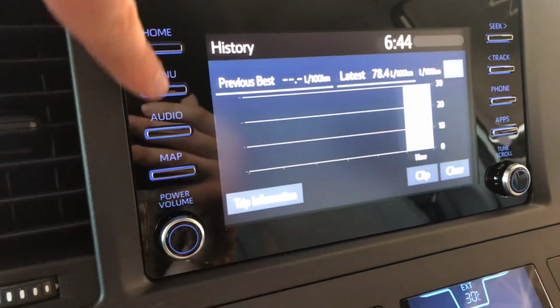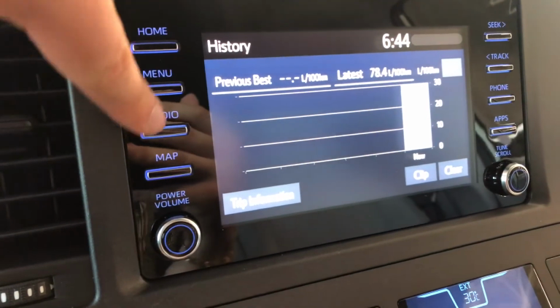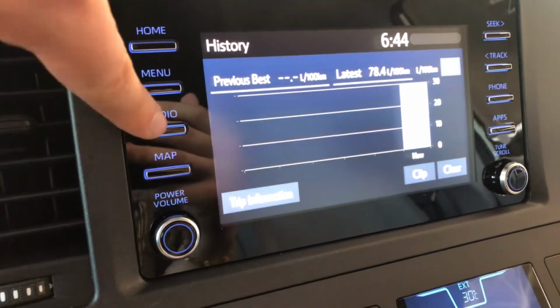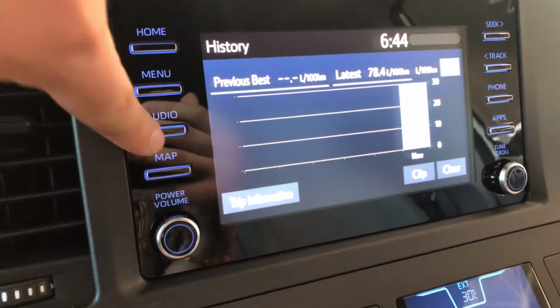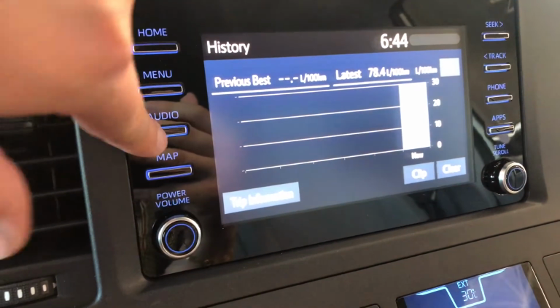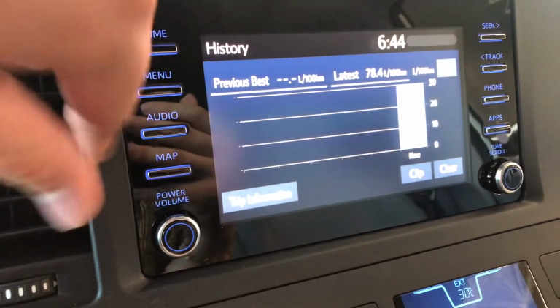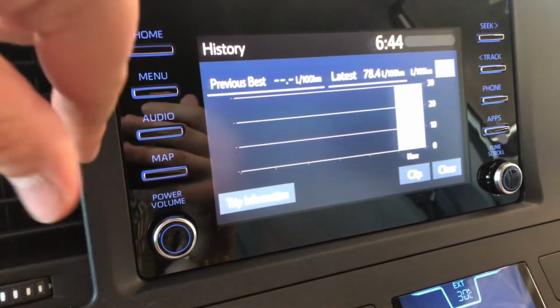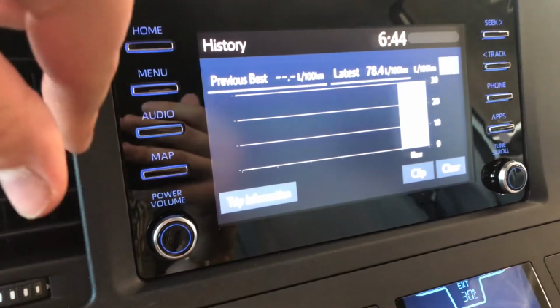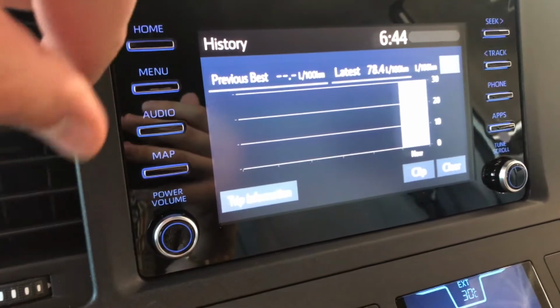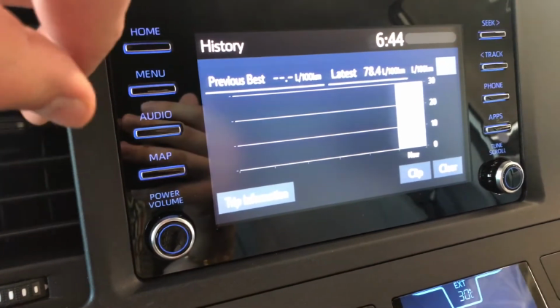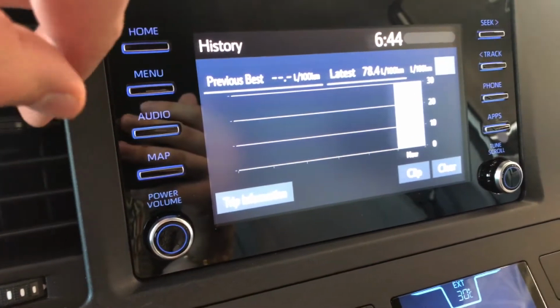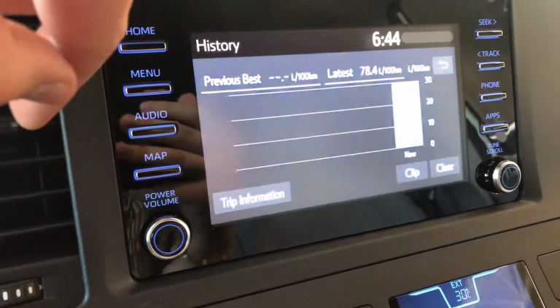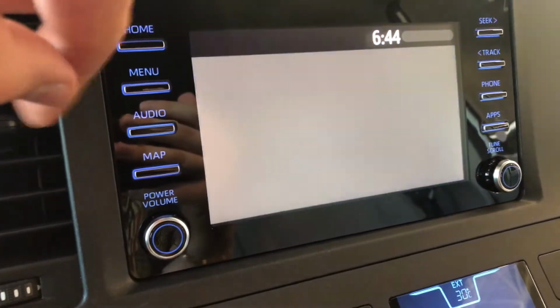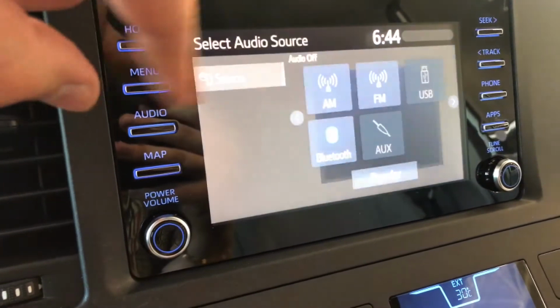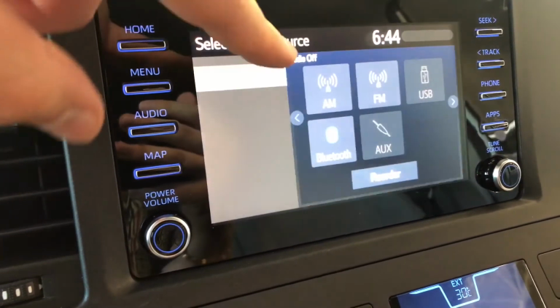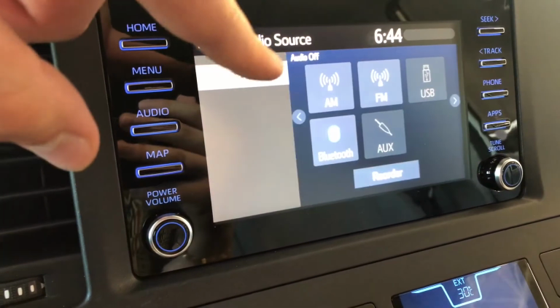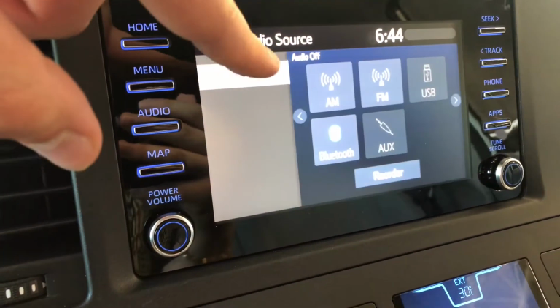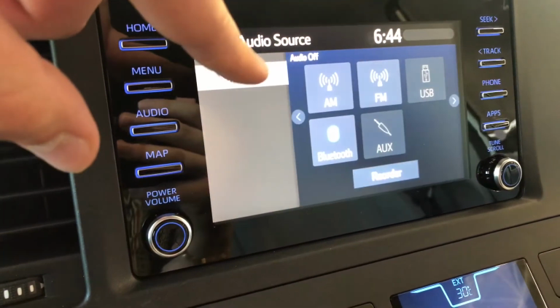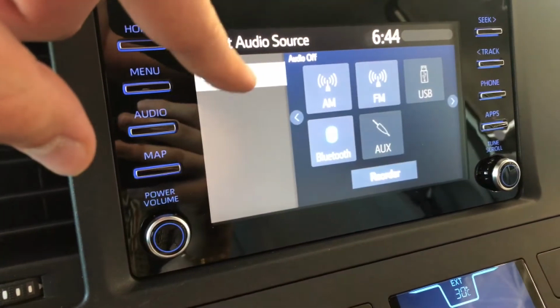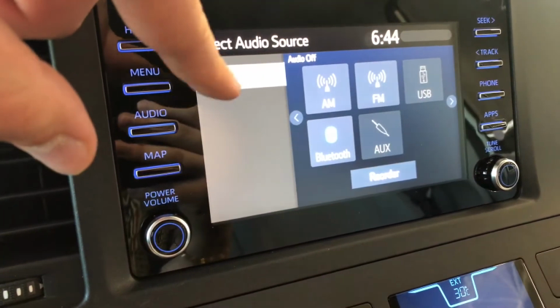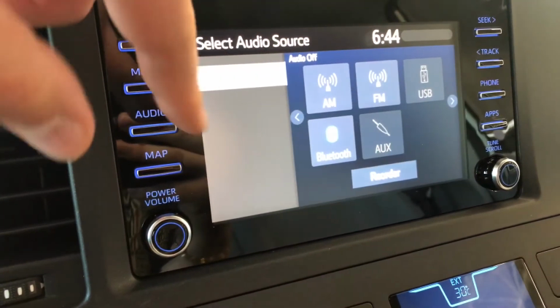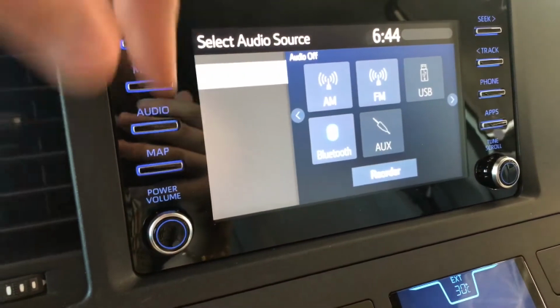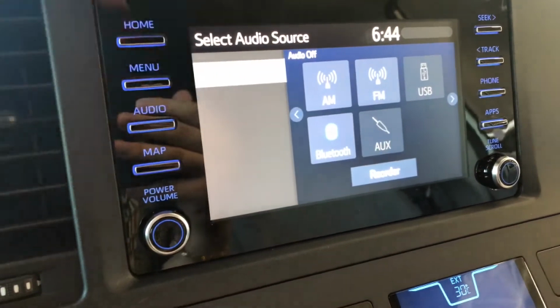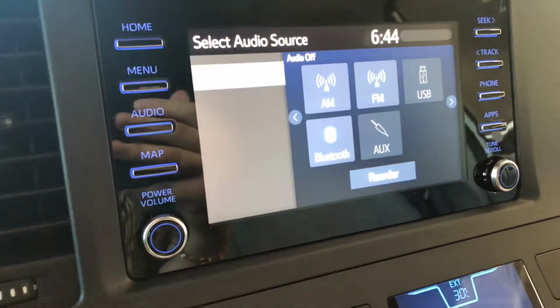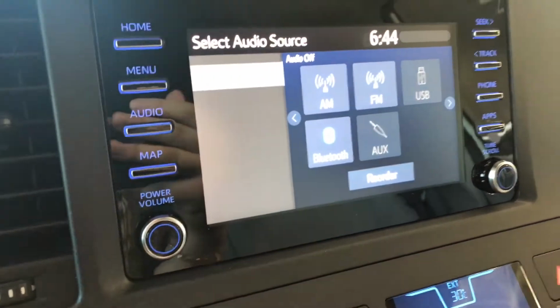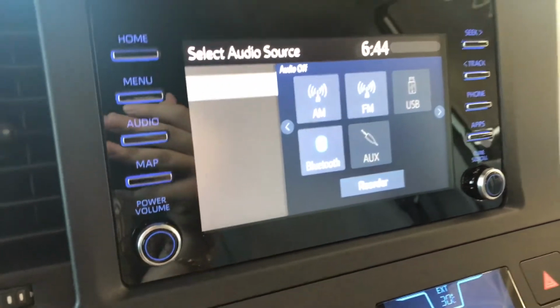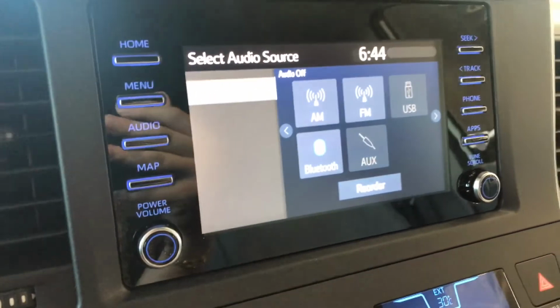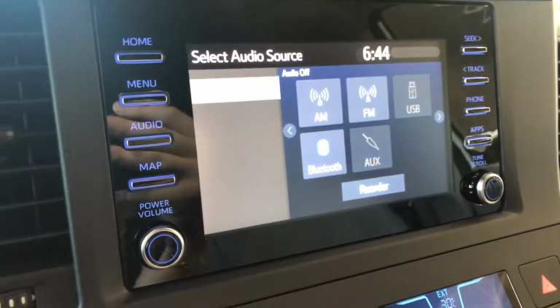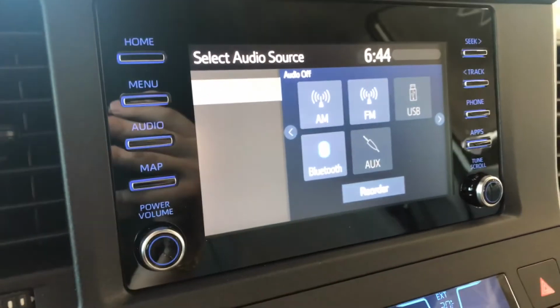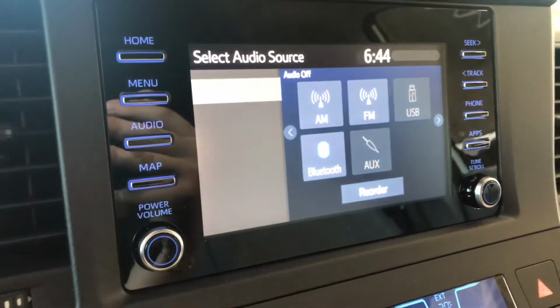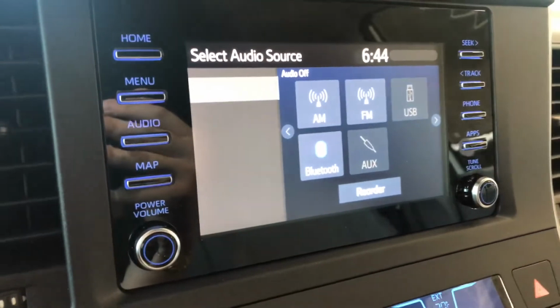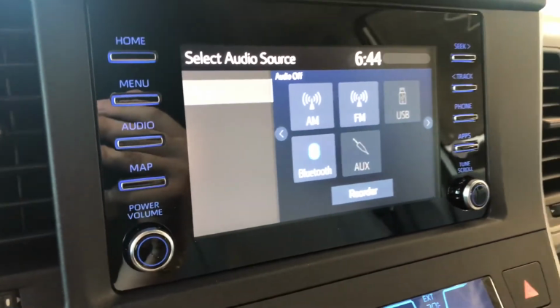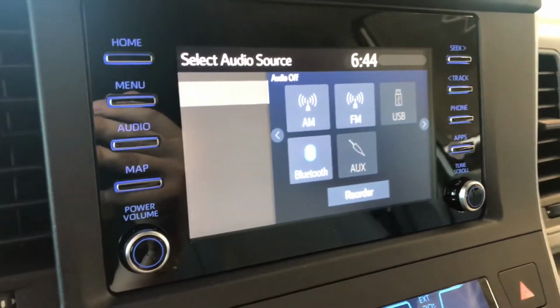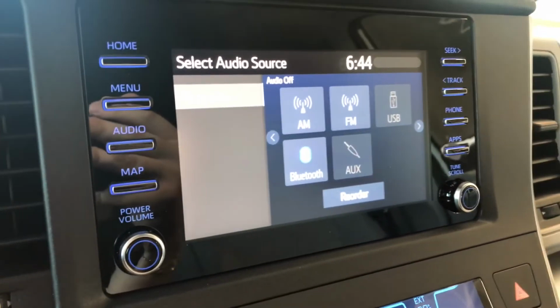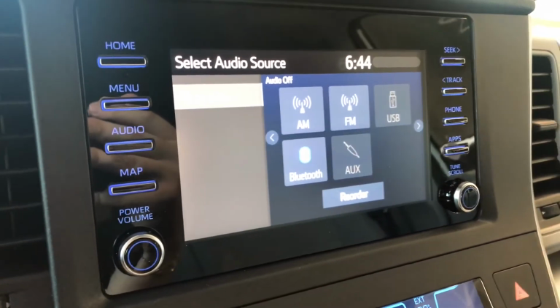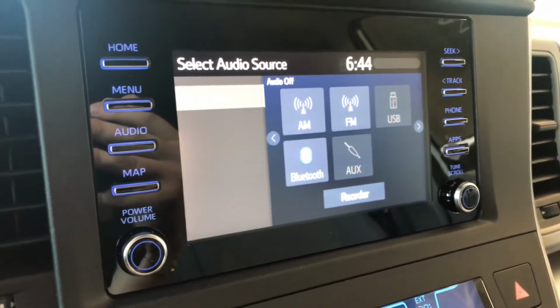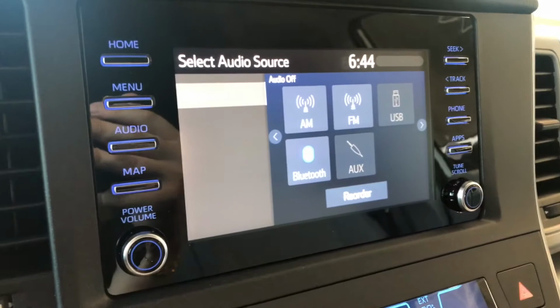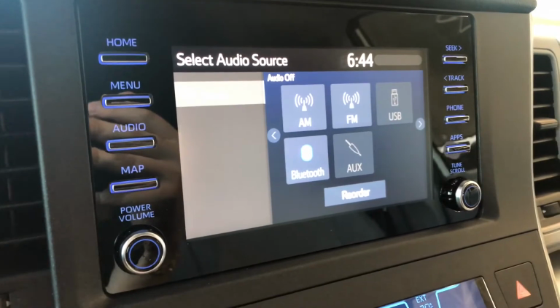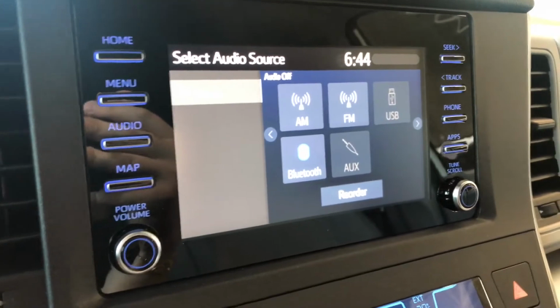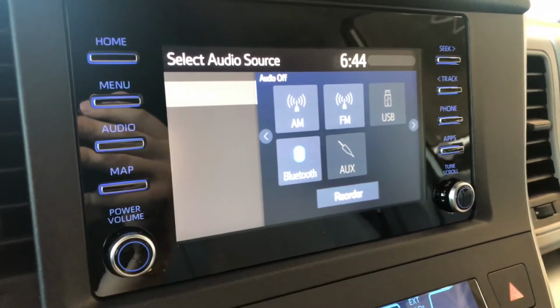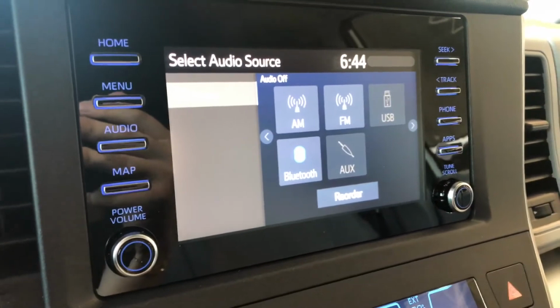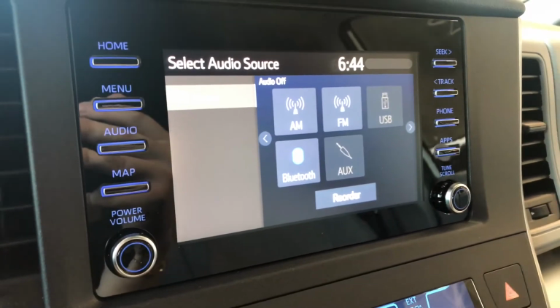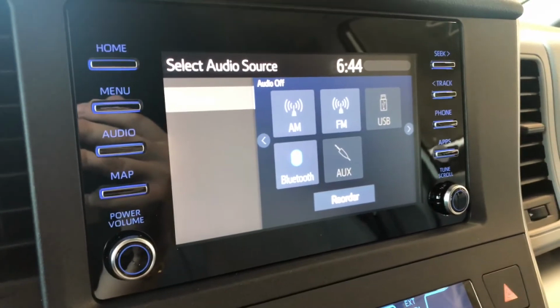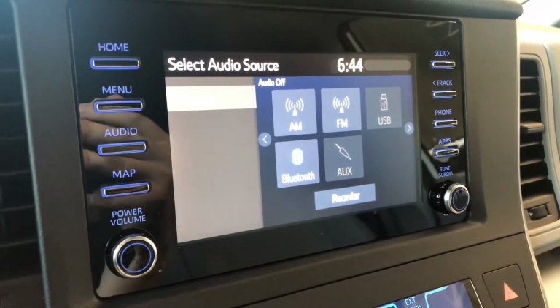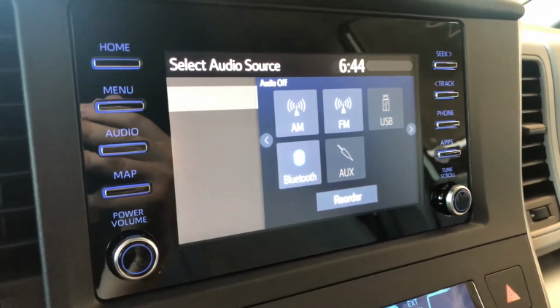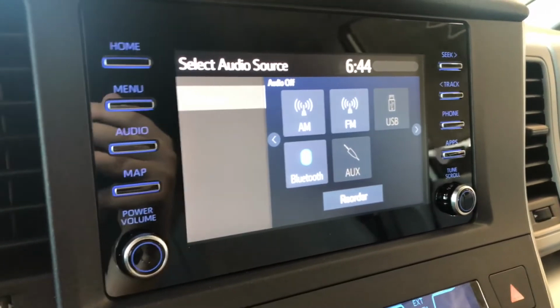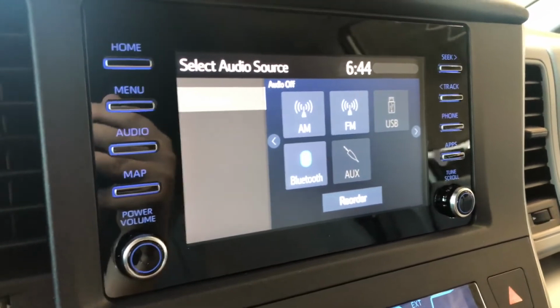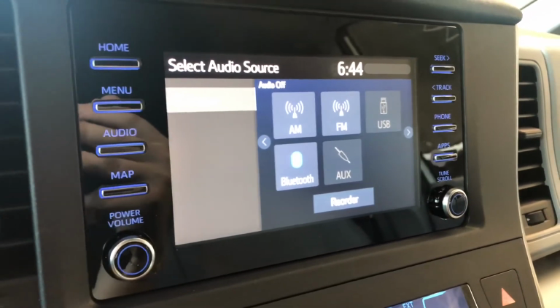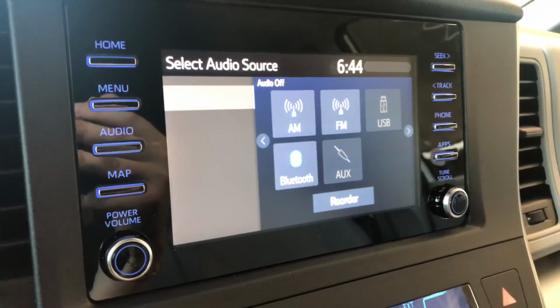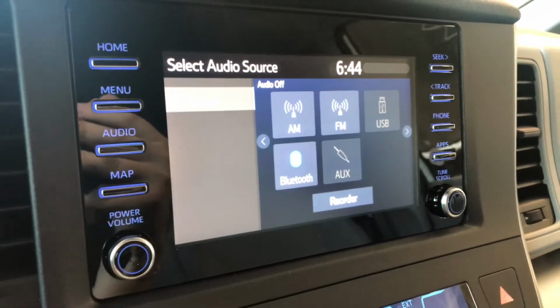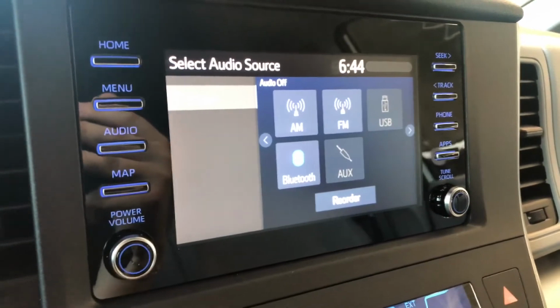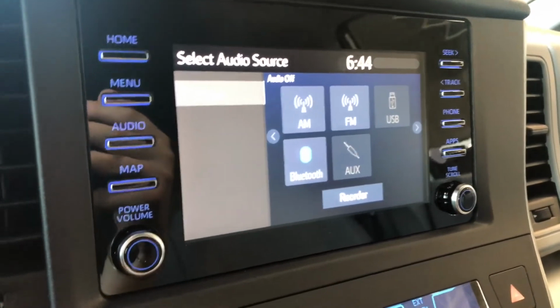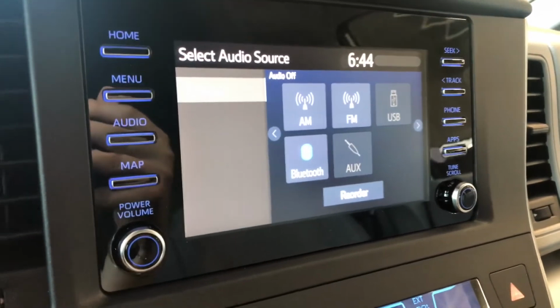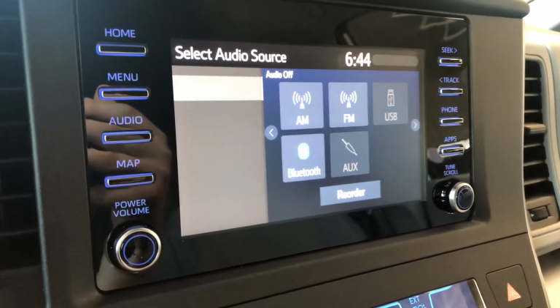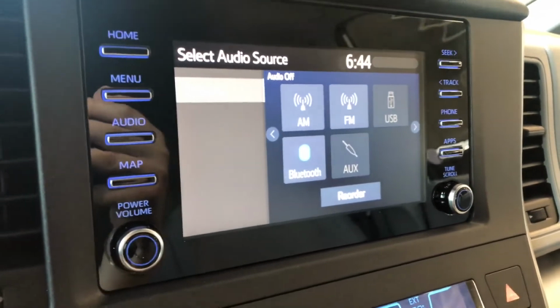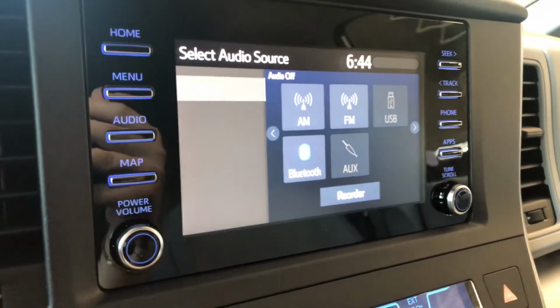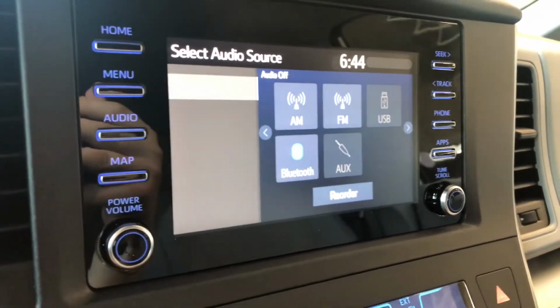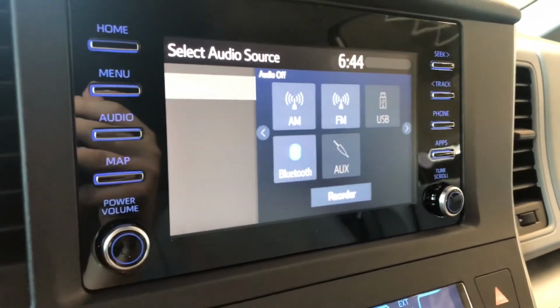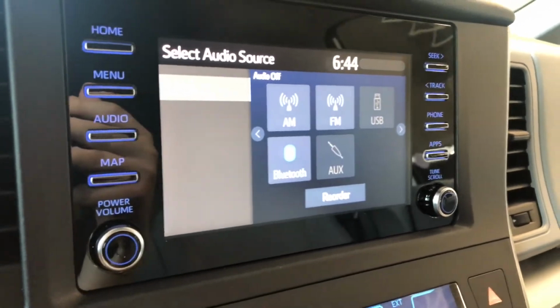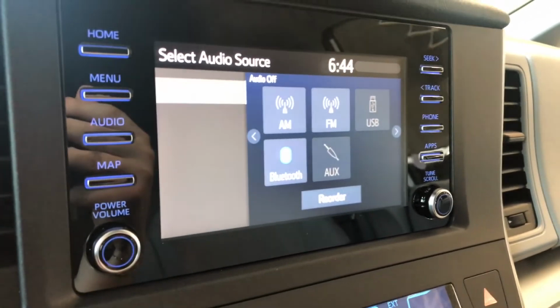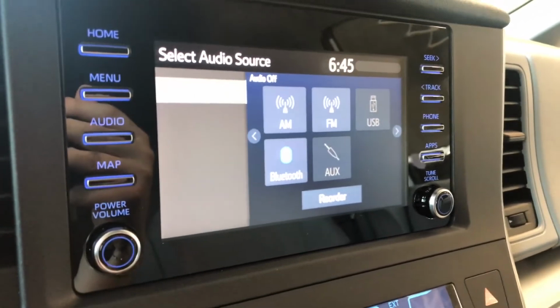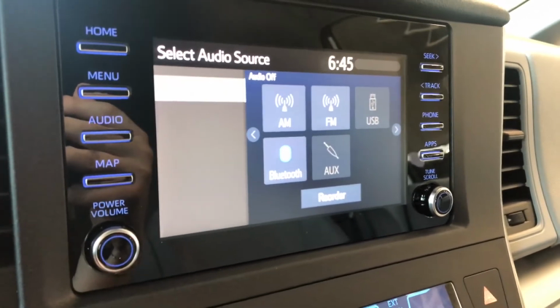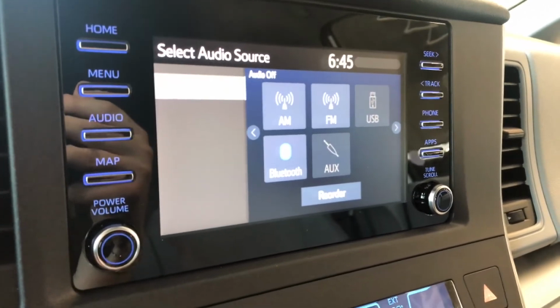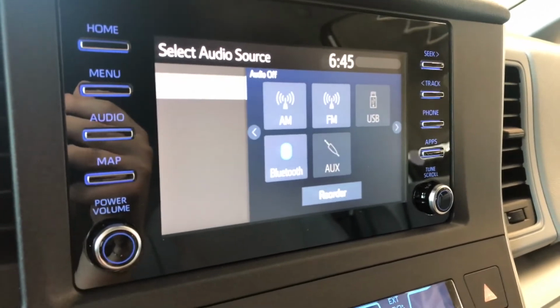Going into audio, you have your standard AM and FM options. You also have choices between USB and auxiliary, and like I mentioned on the home screen, you can connect your phone through Bluetooth.